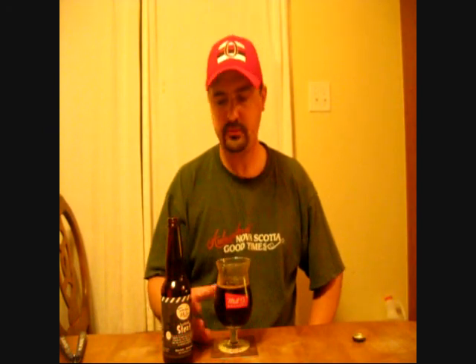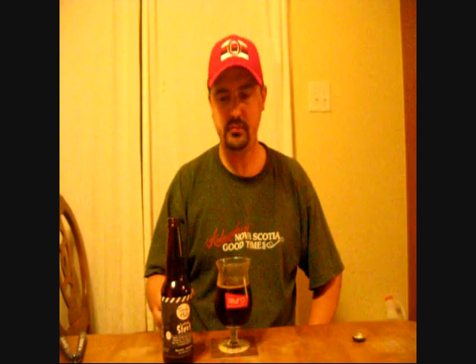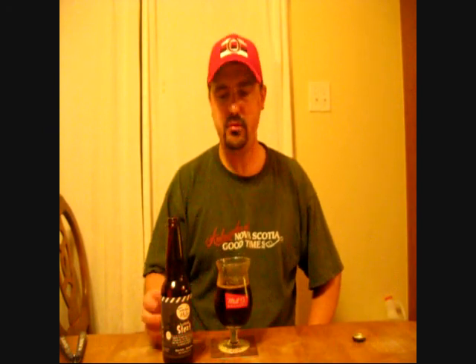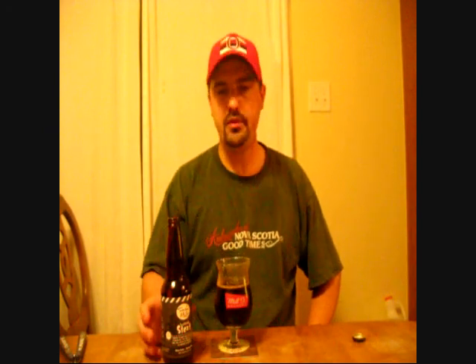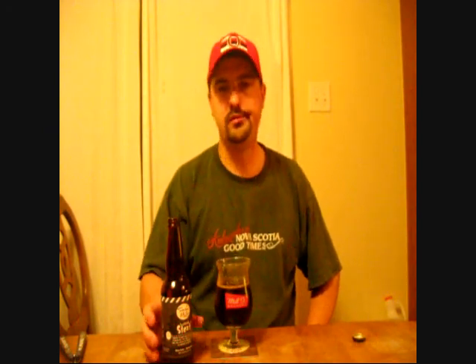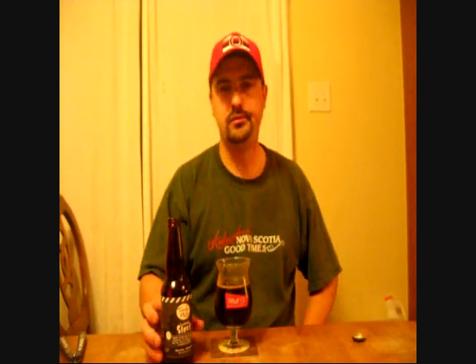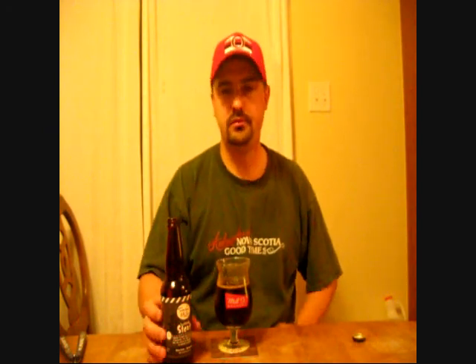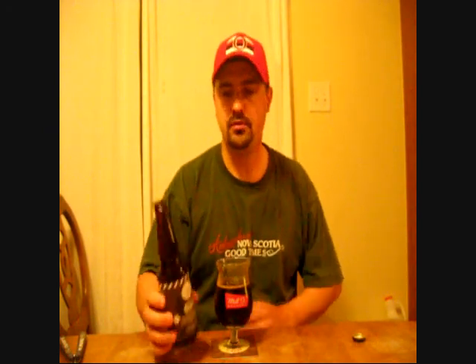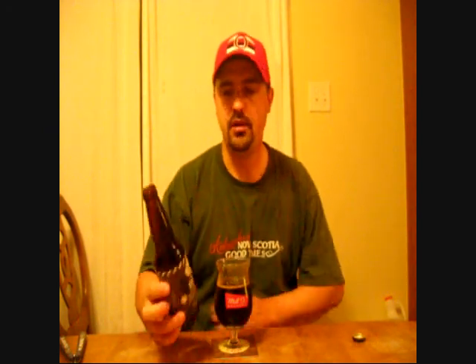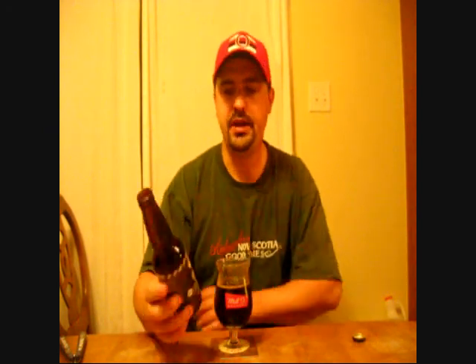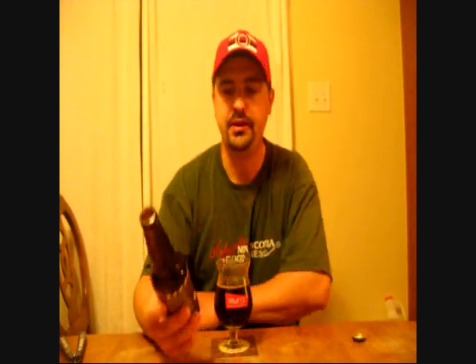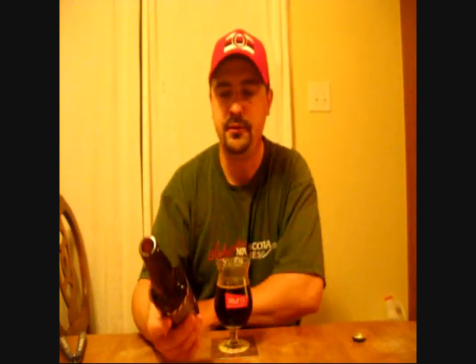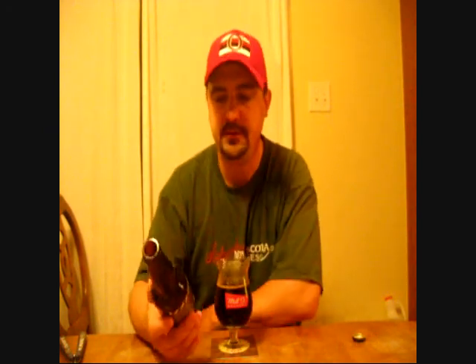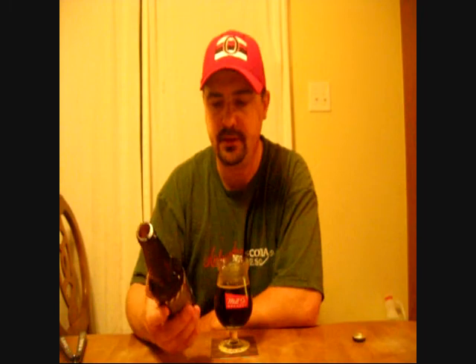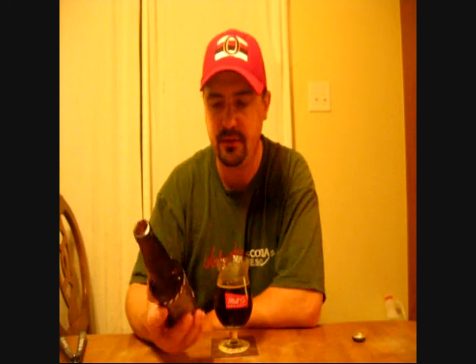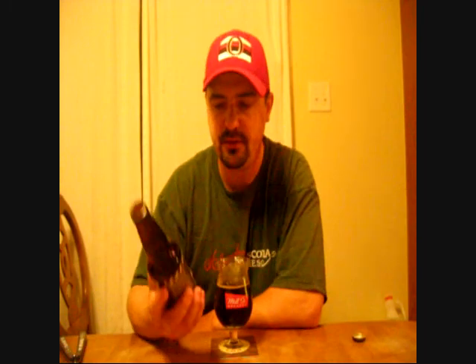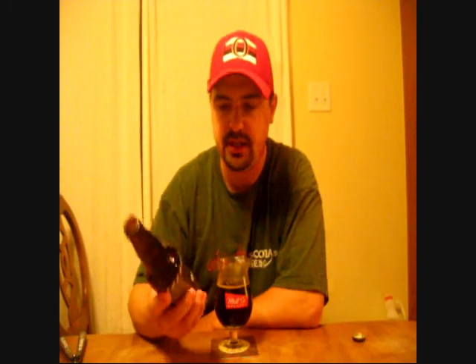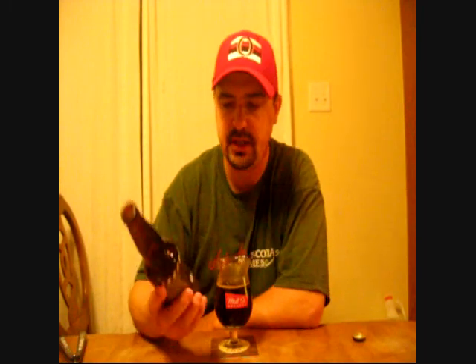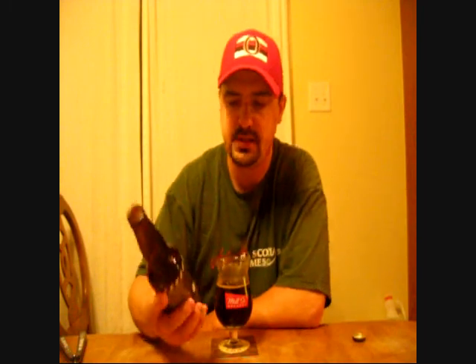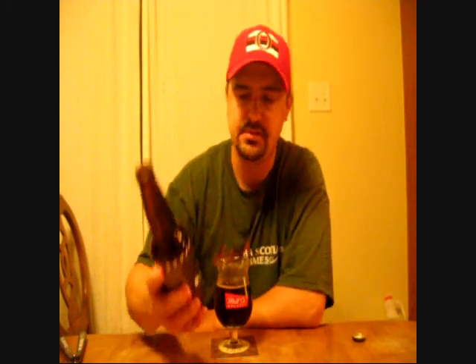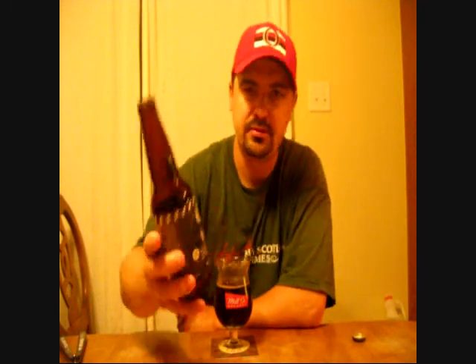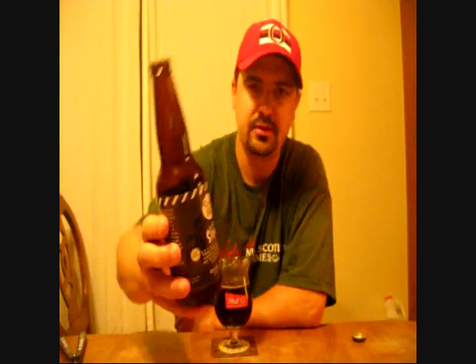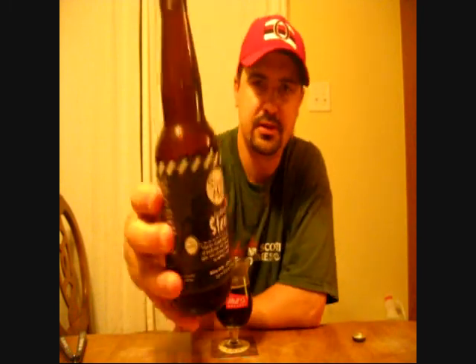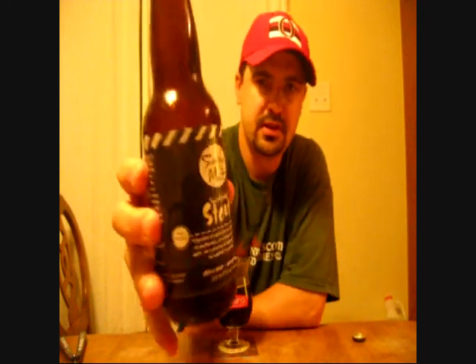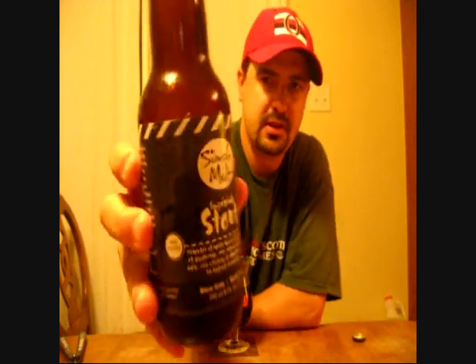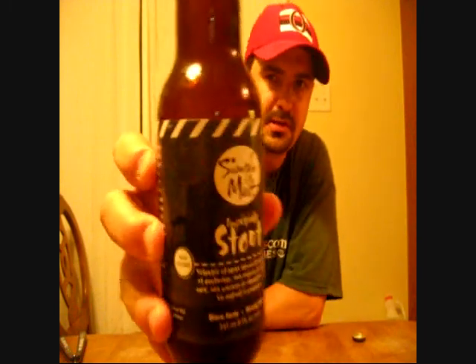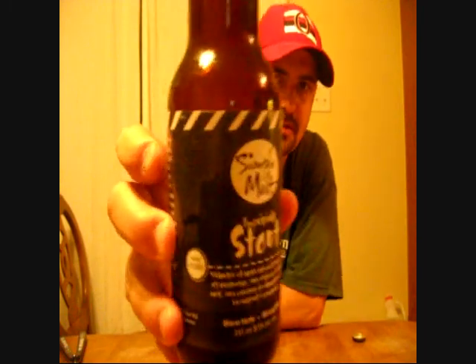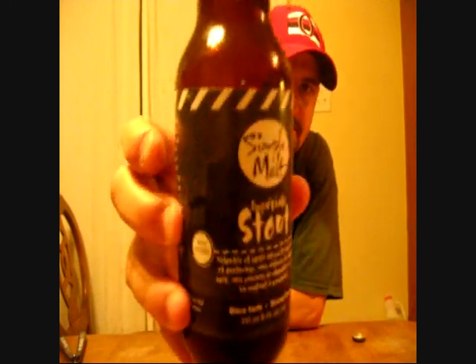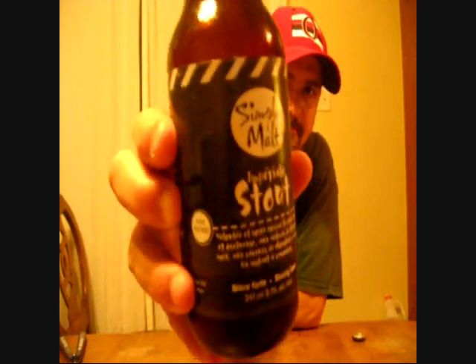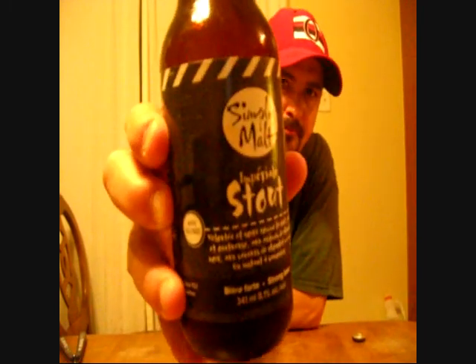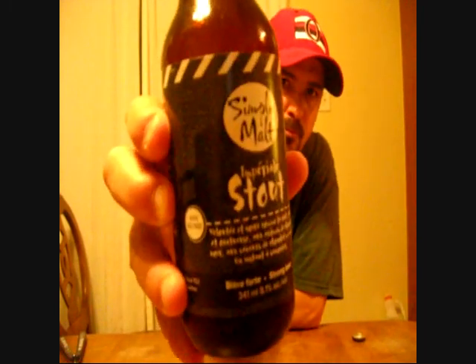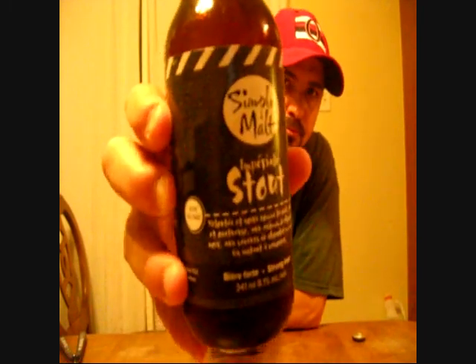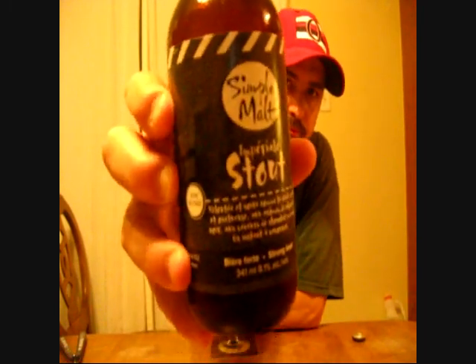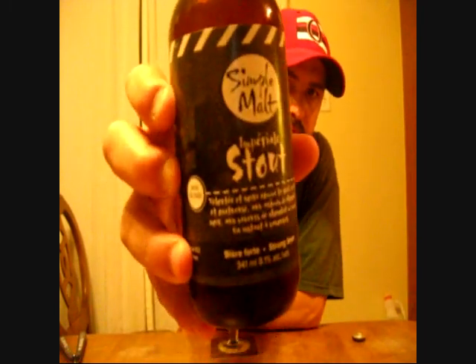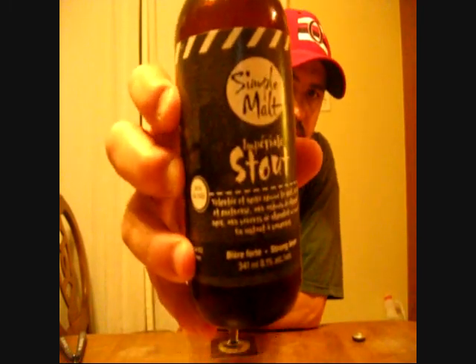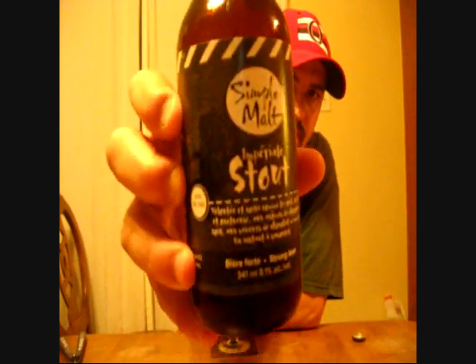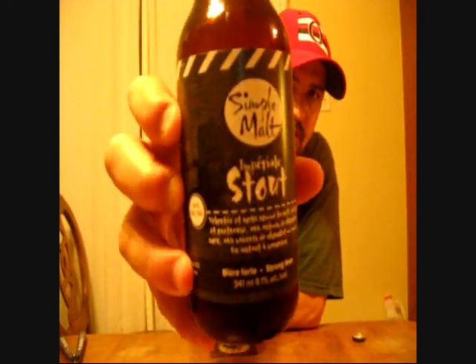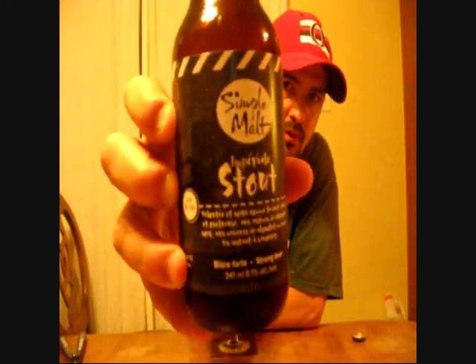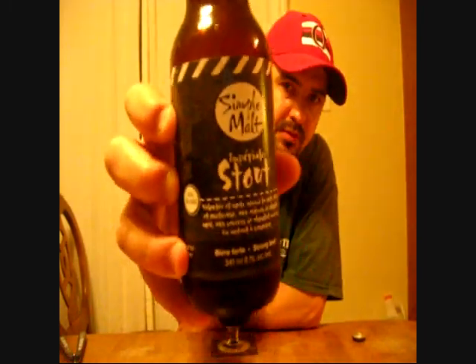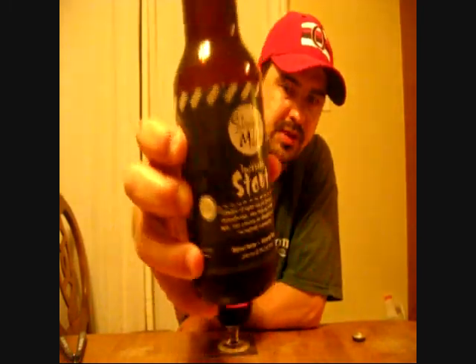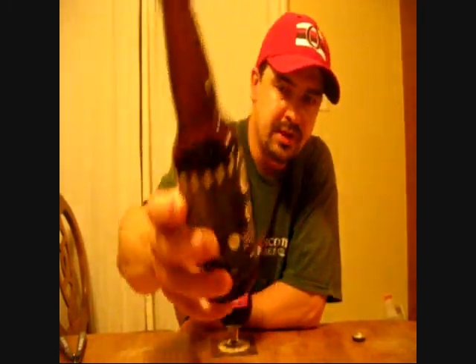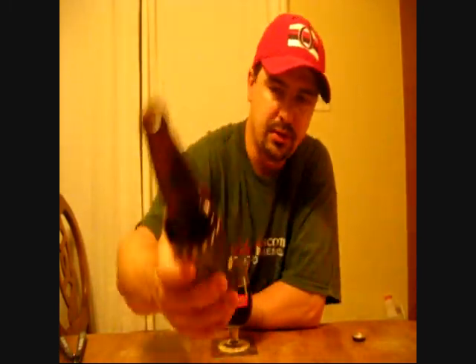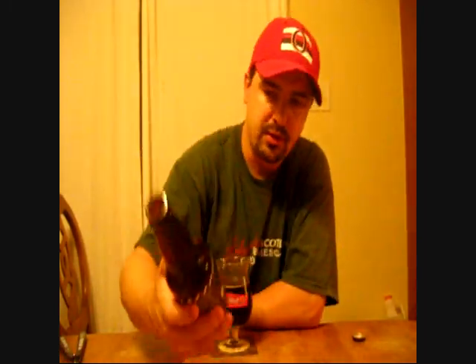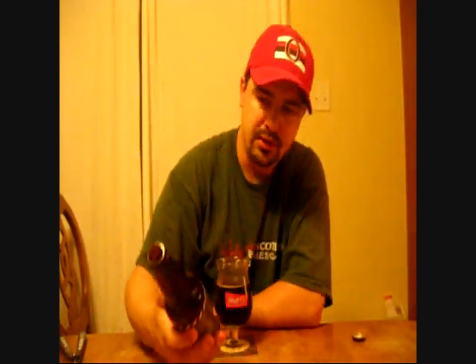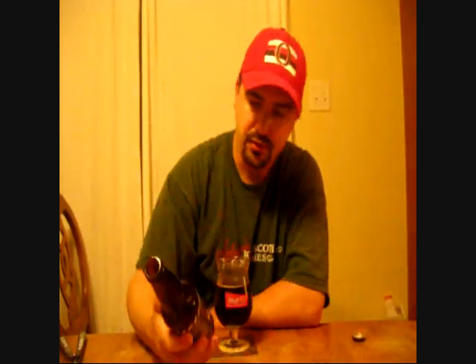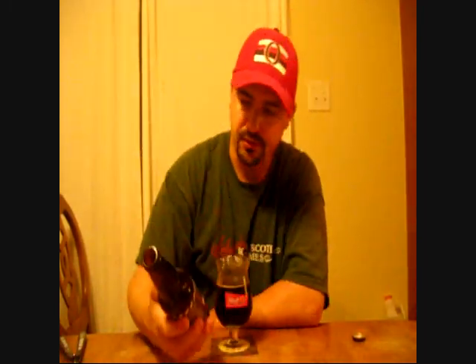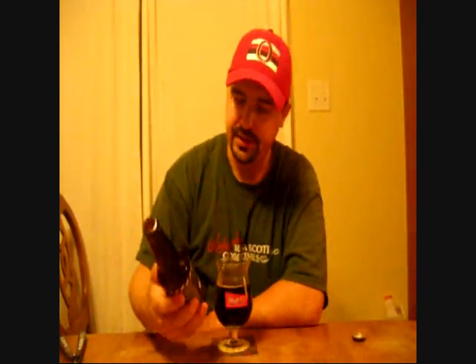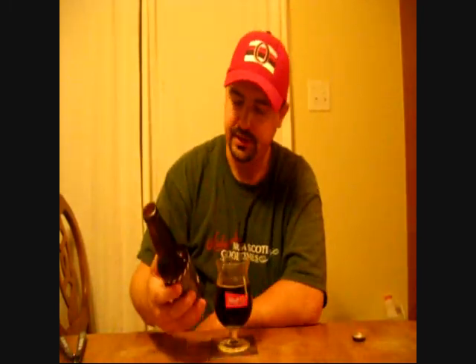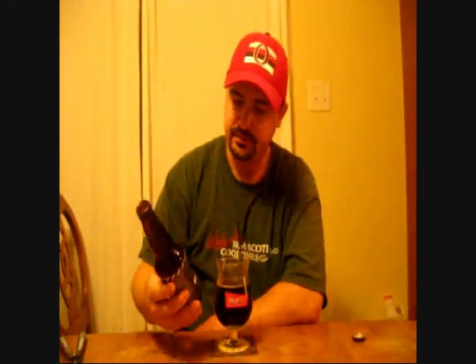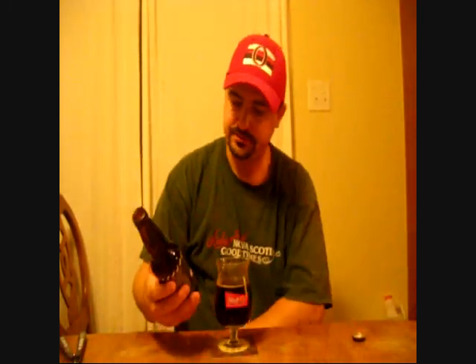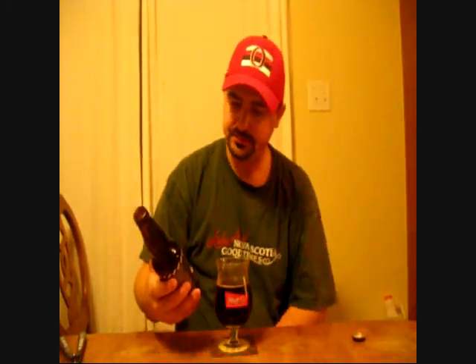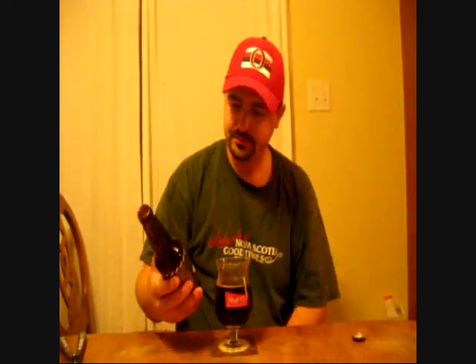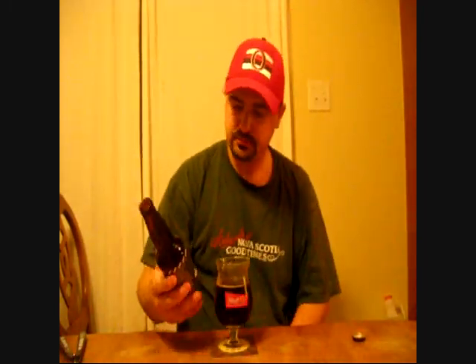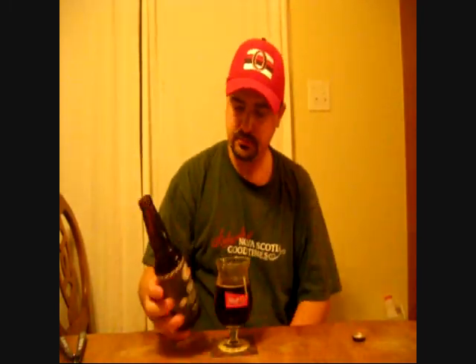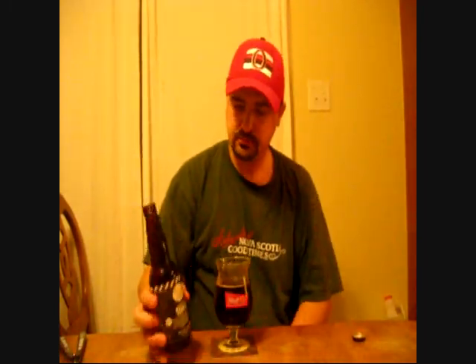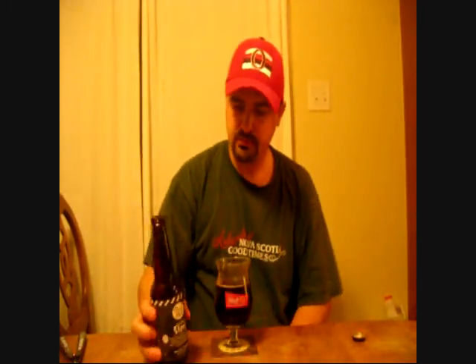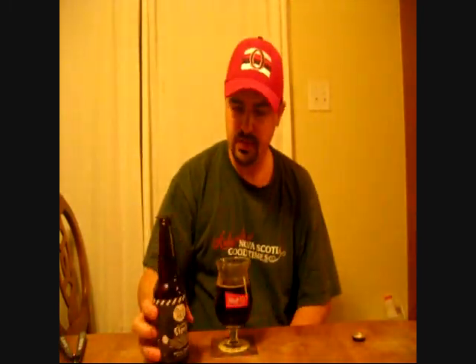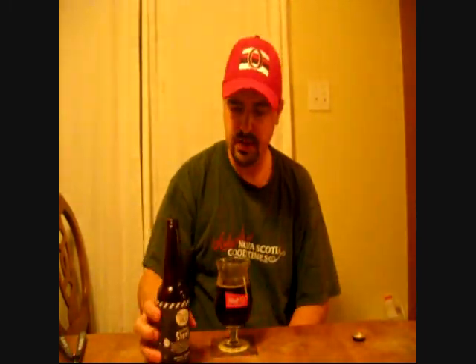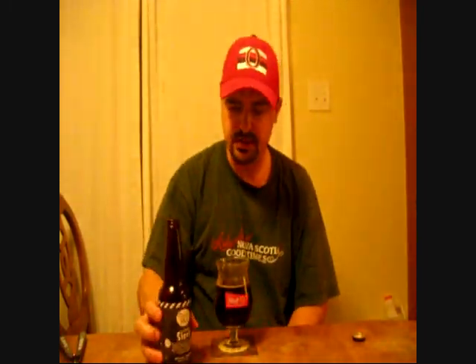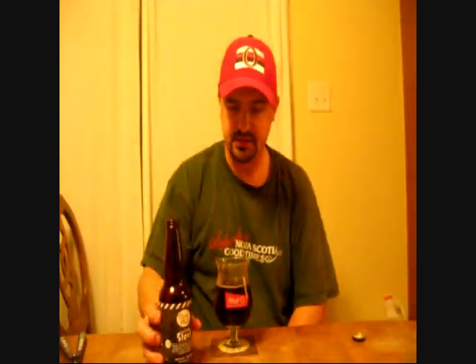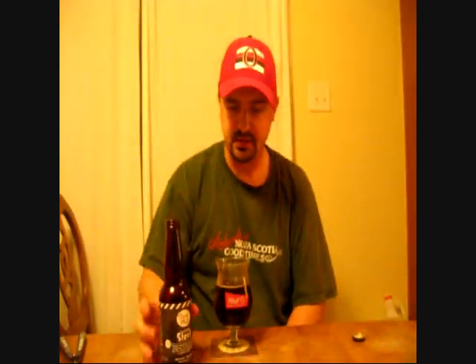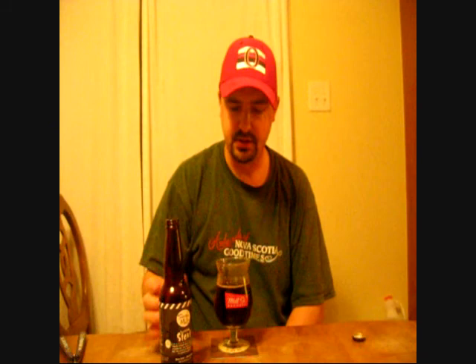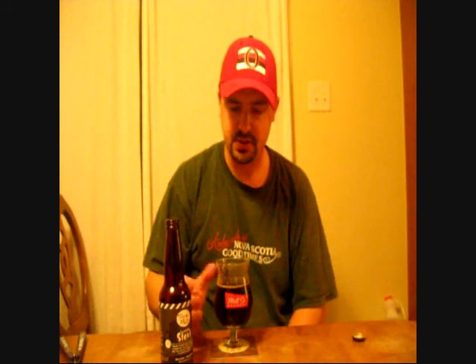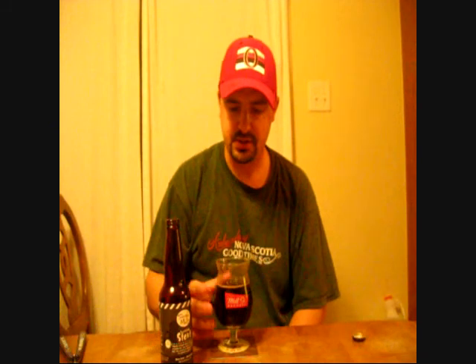Oh my god — Rhino, if I can get some more of these I'm sending one your way. It's delicious!